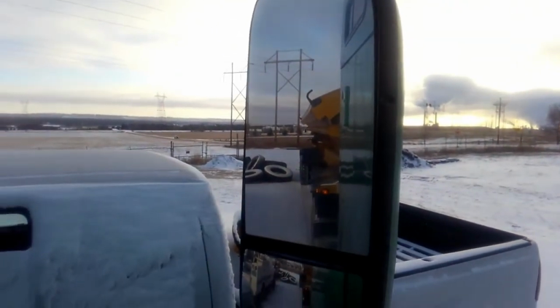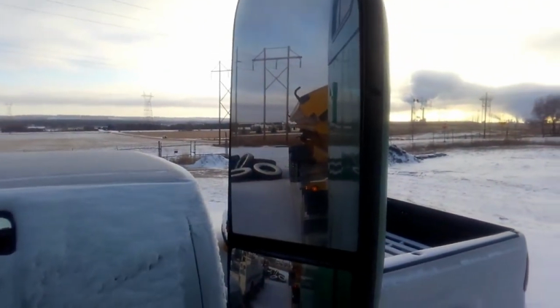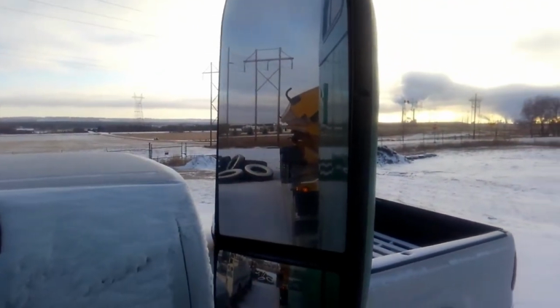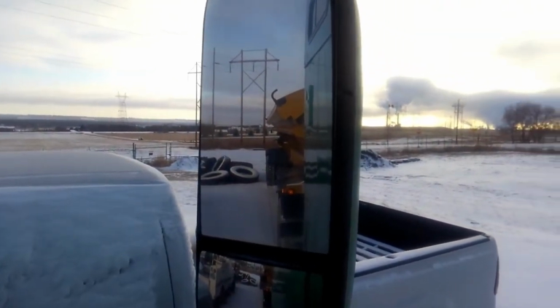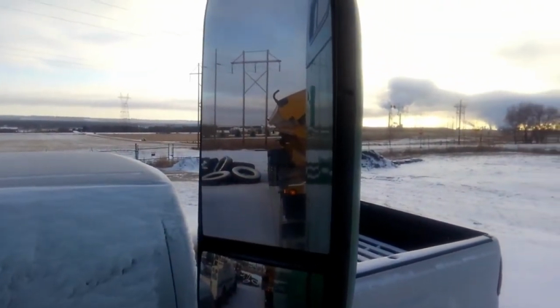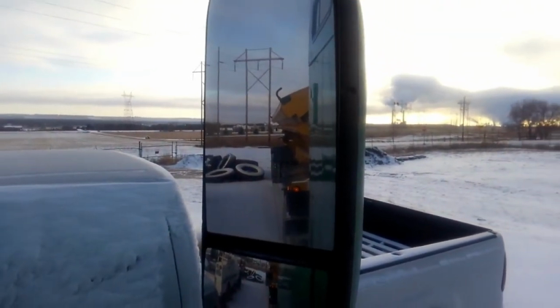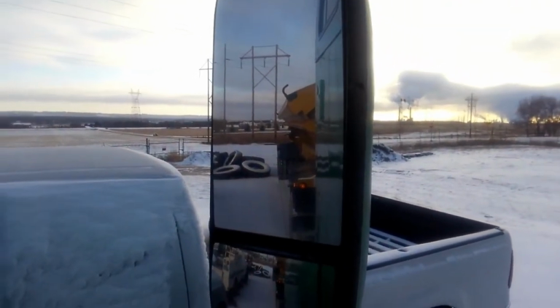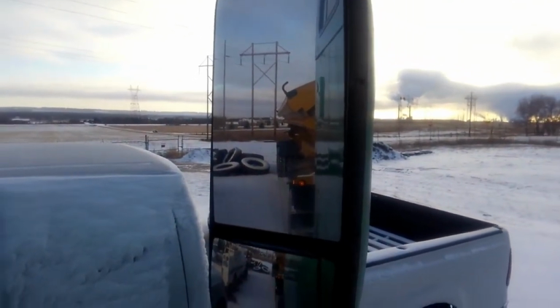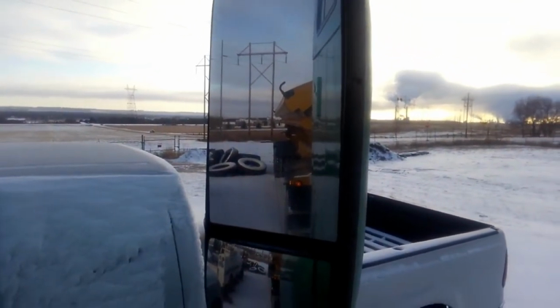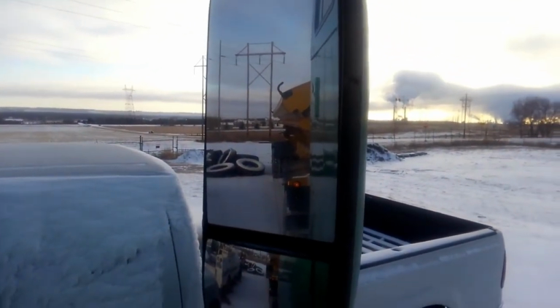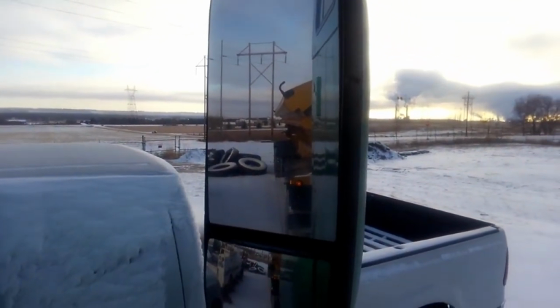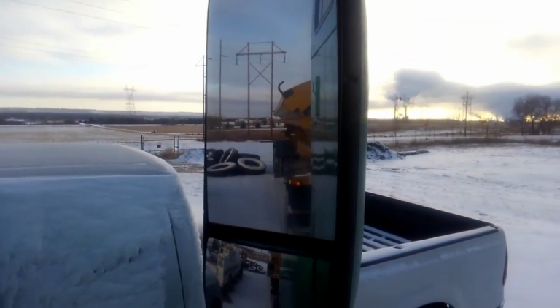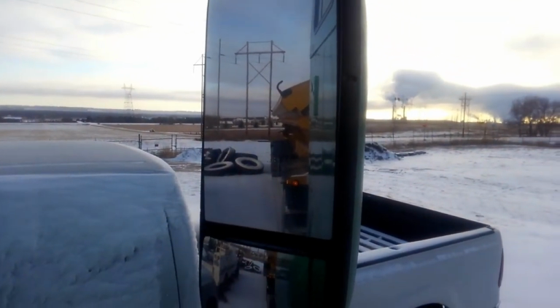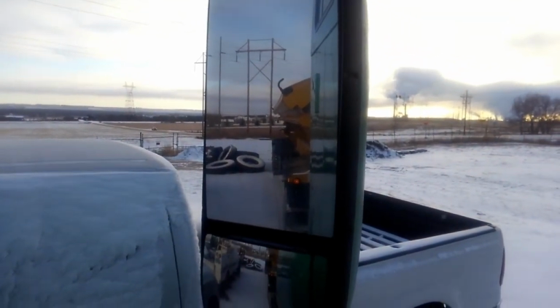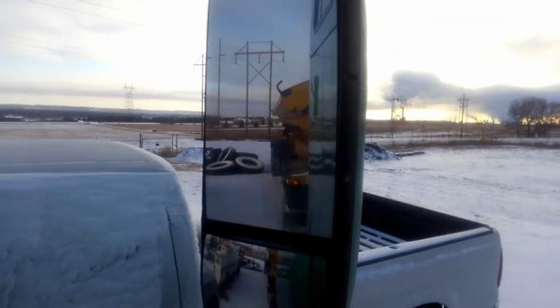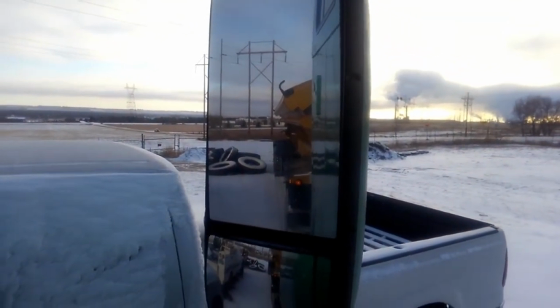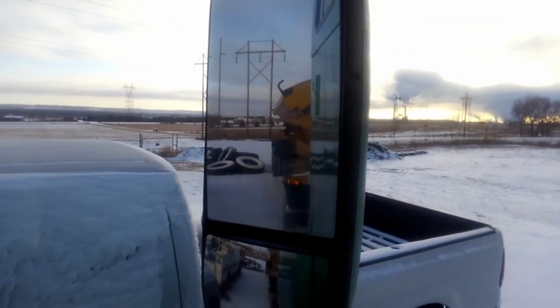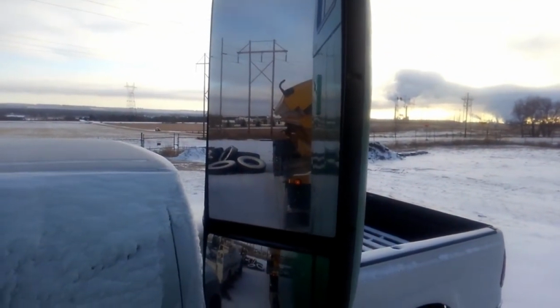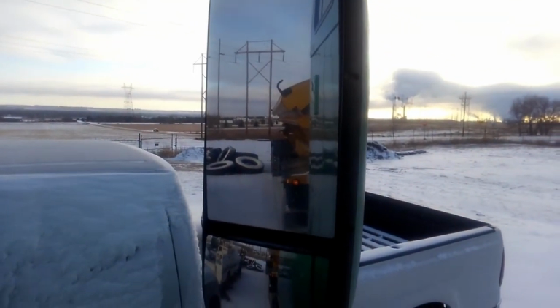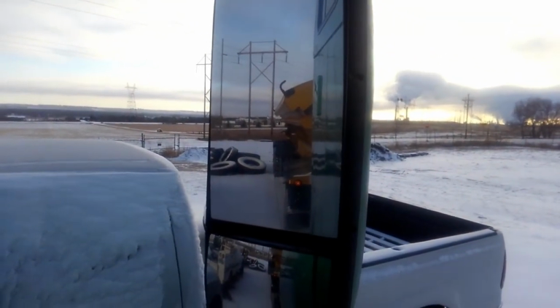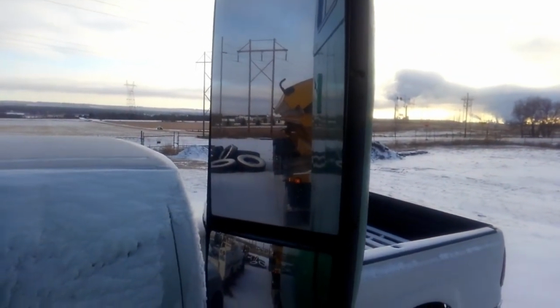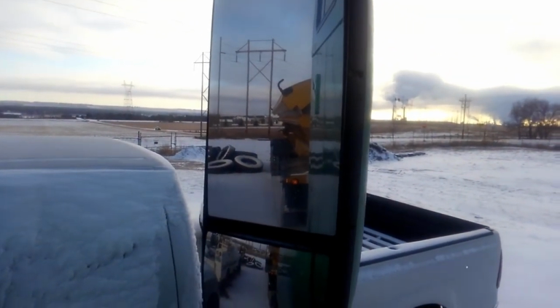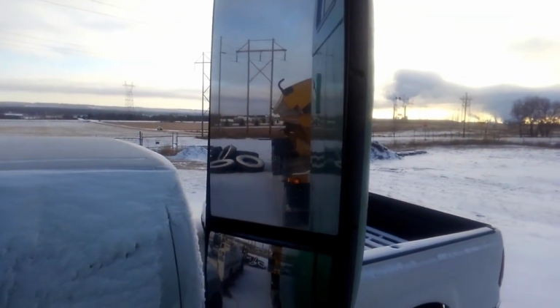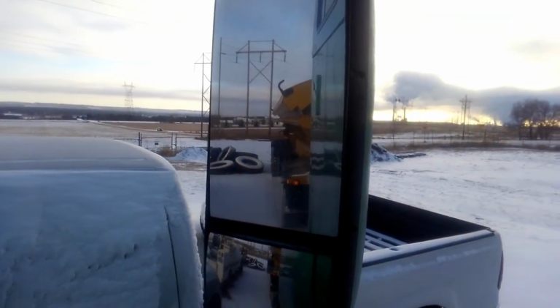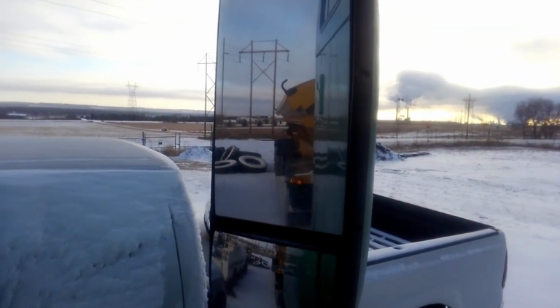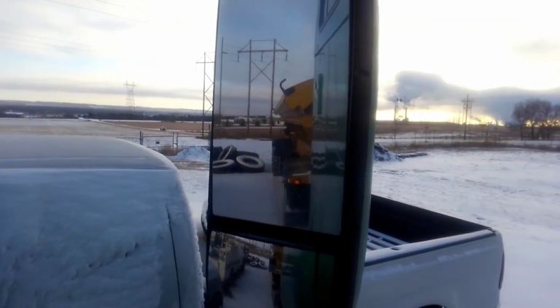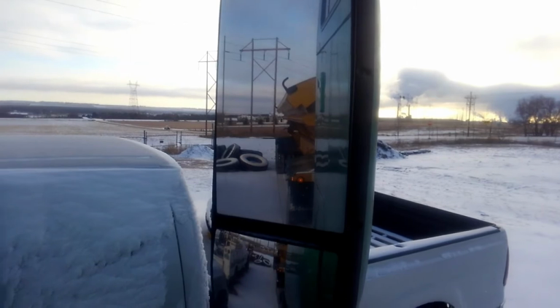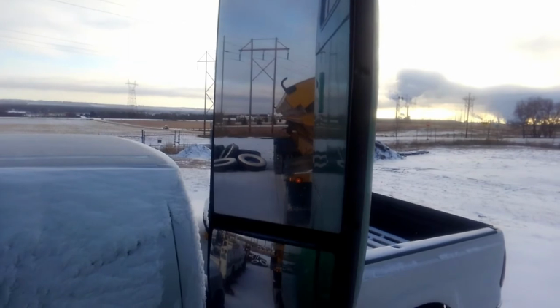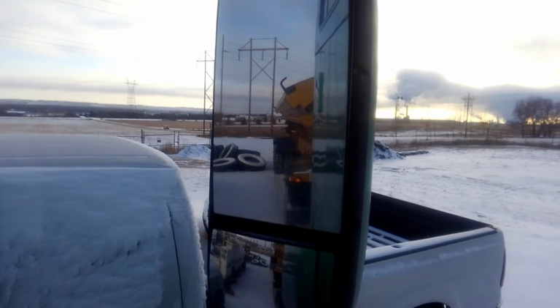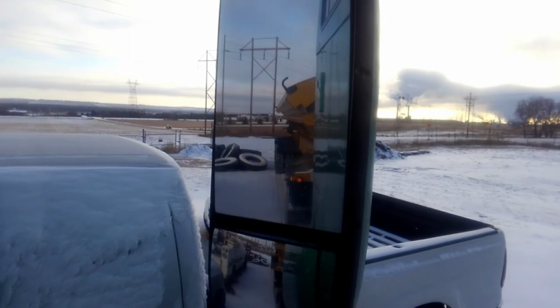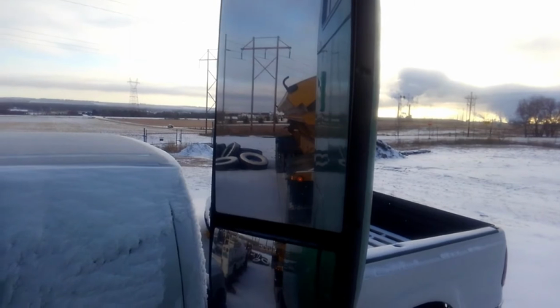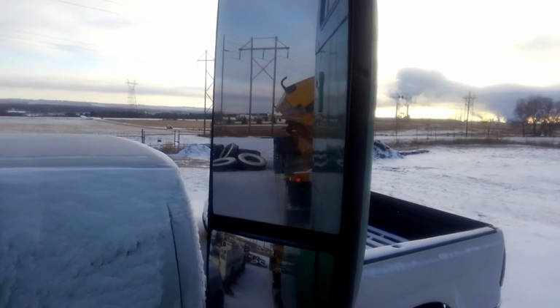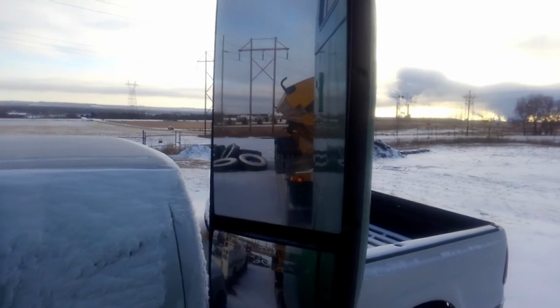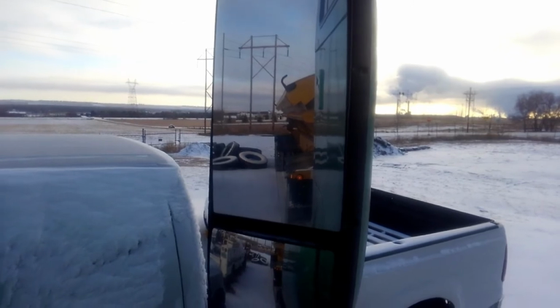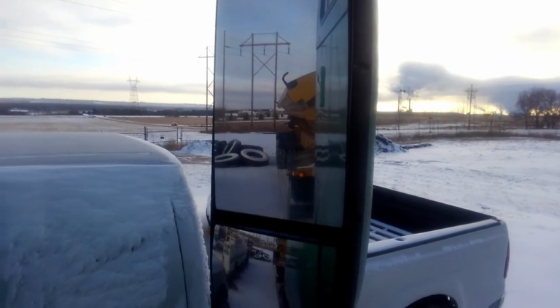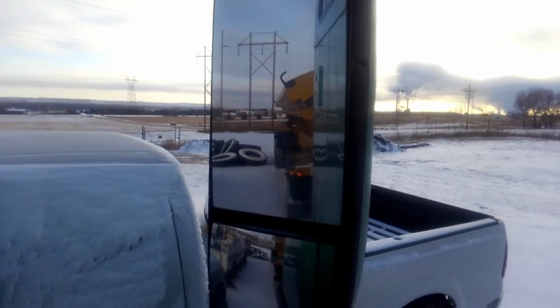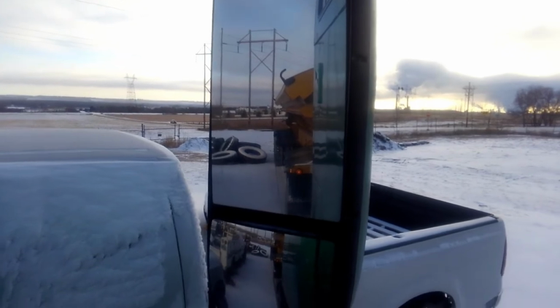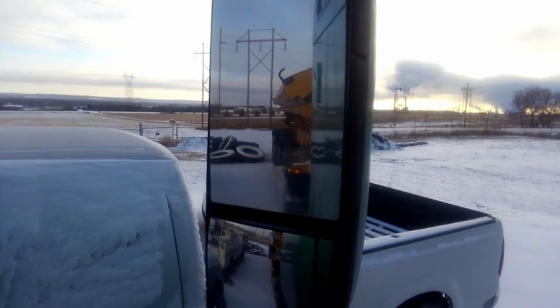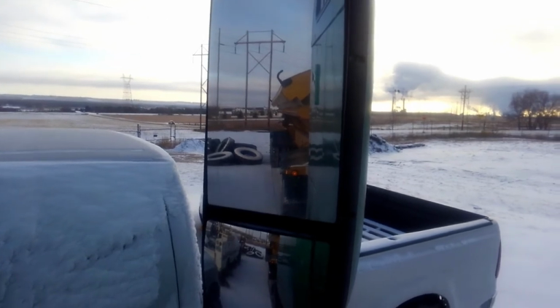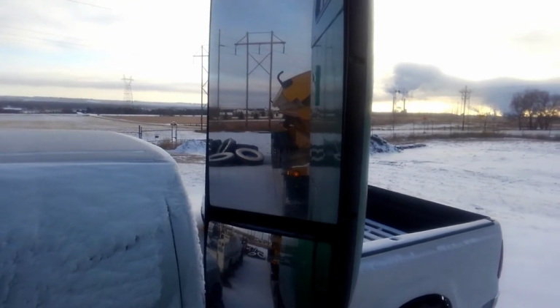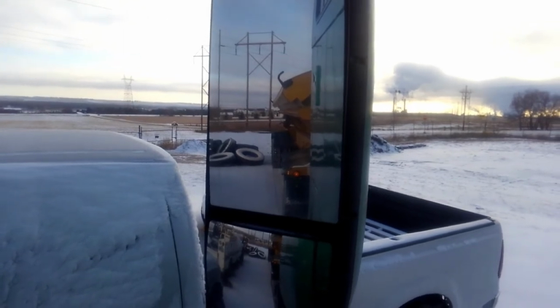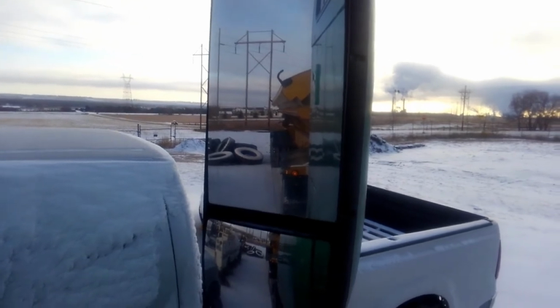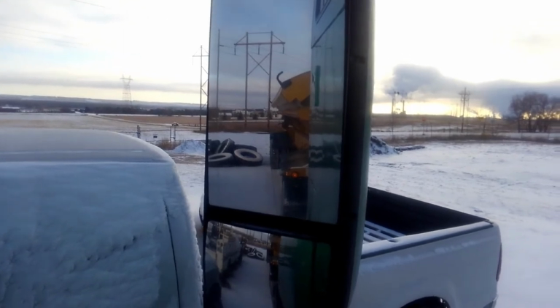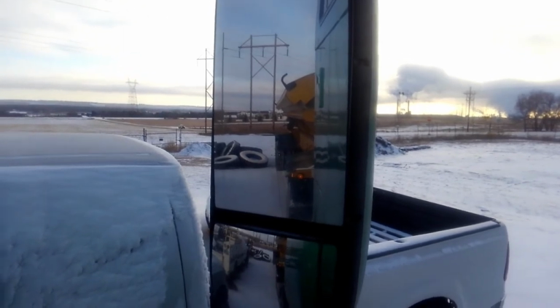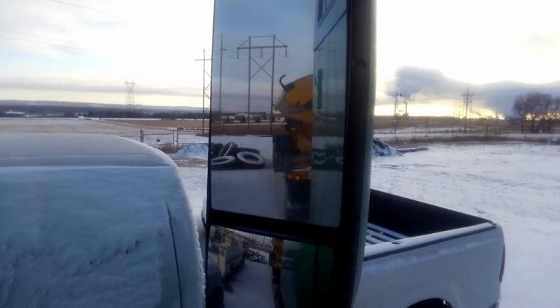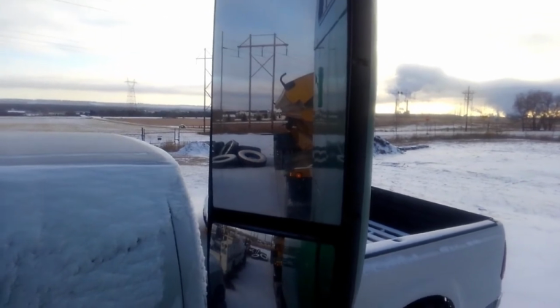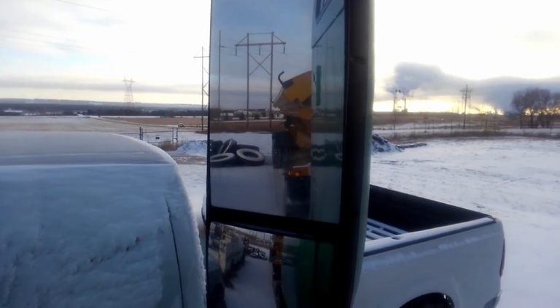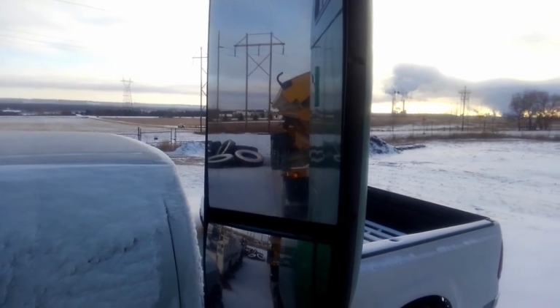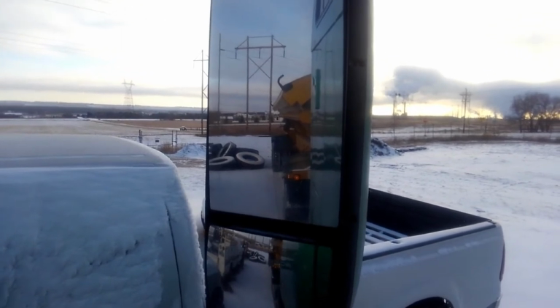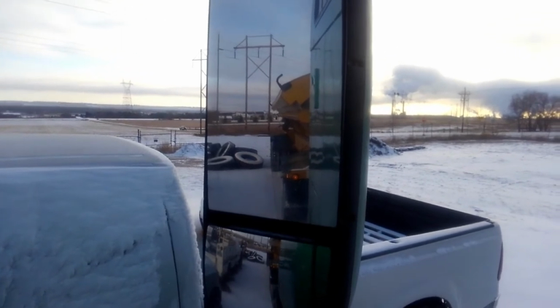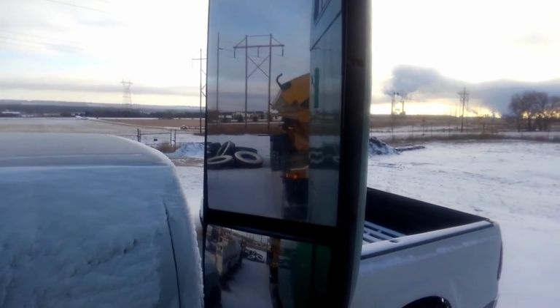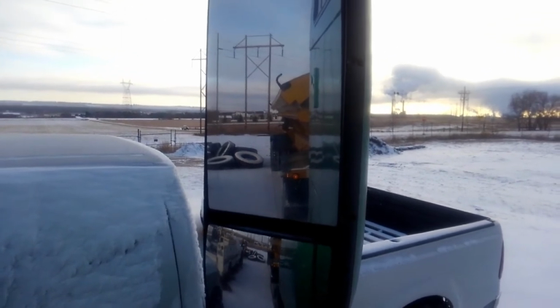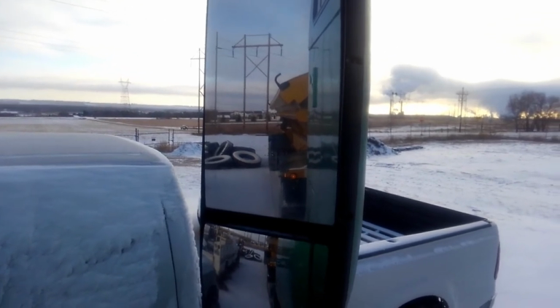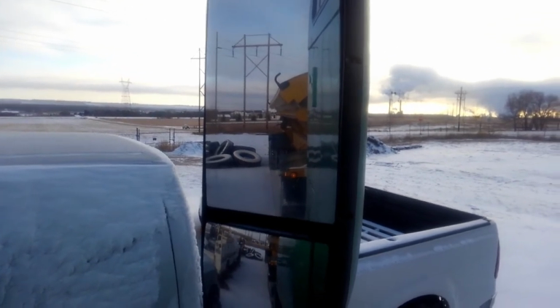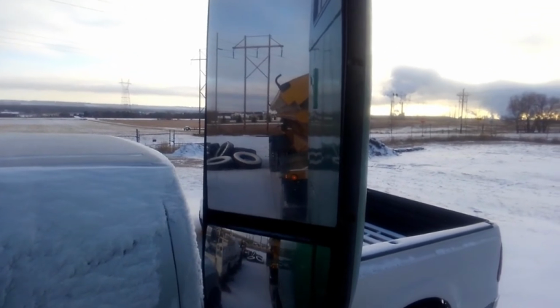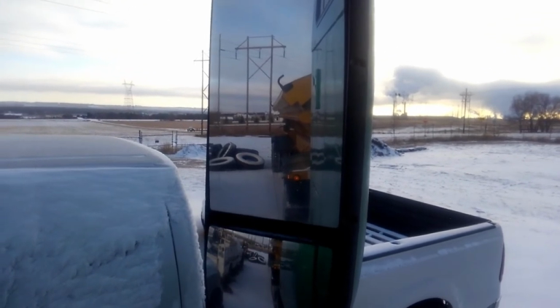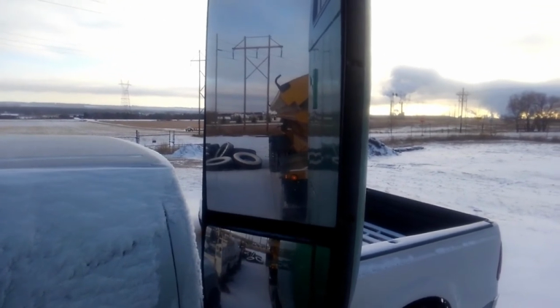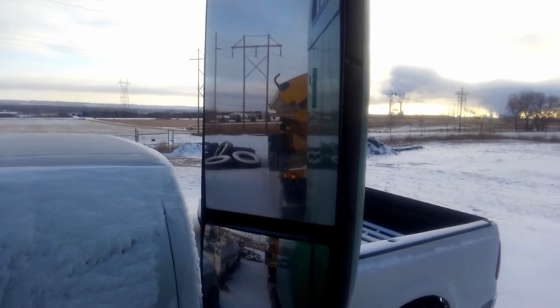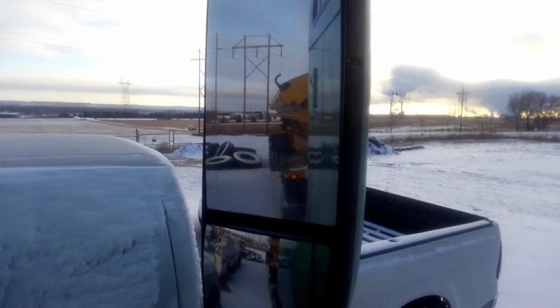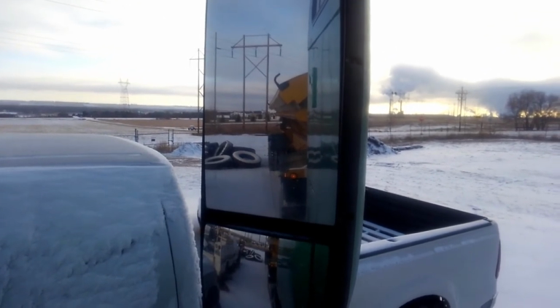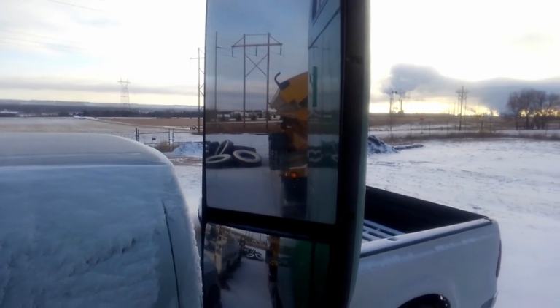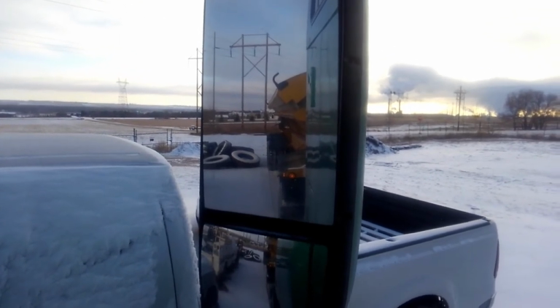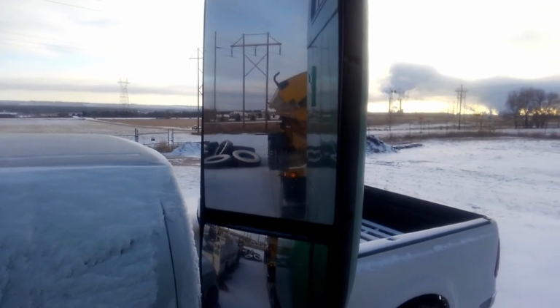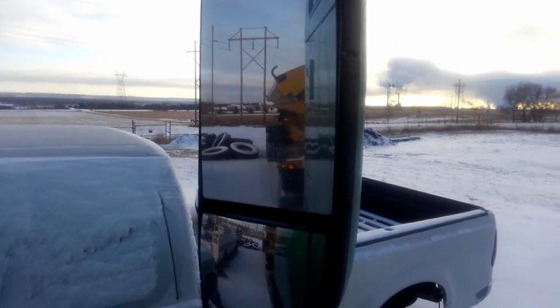We're going to get this trailer unhooked, get the truck pulled into the shop, and start tearing into it.